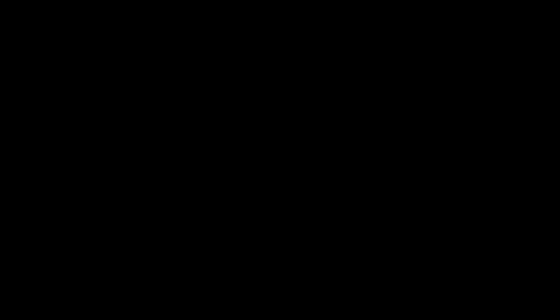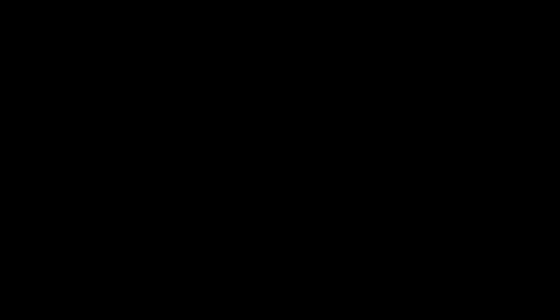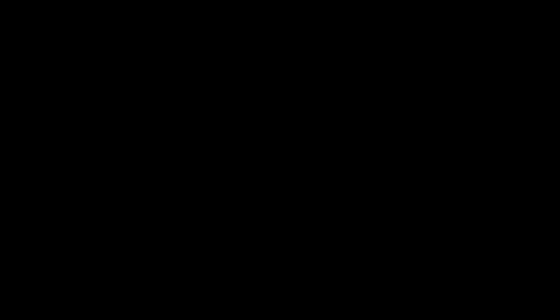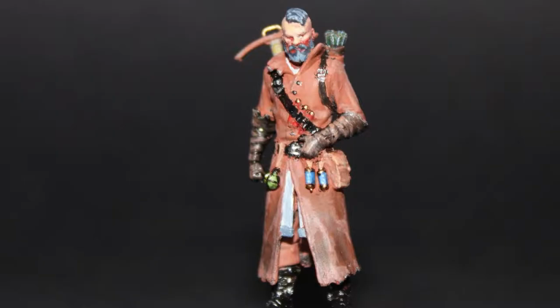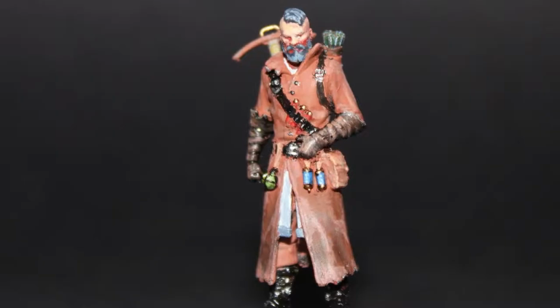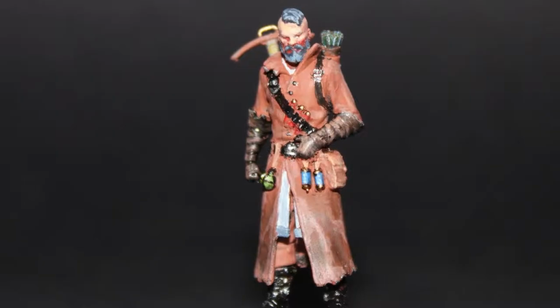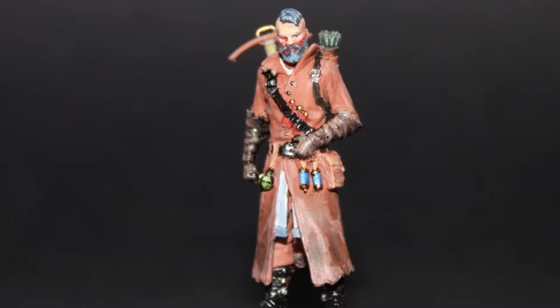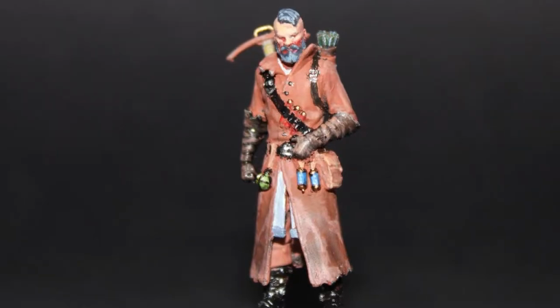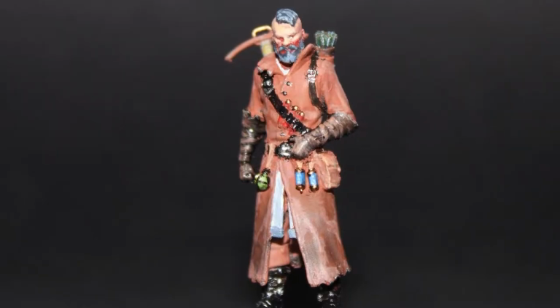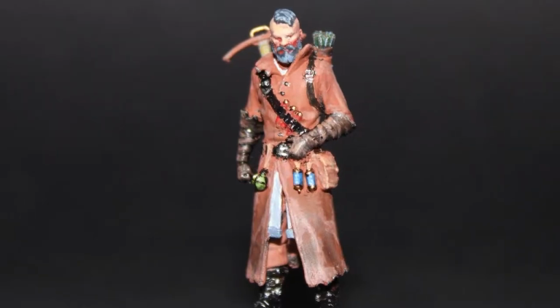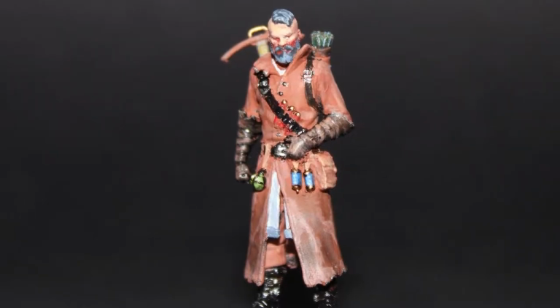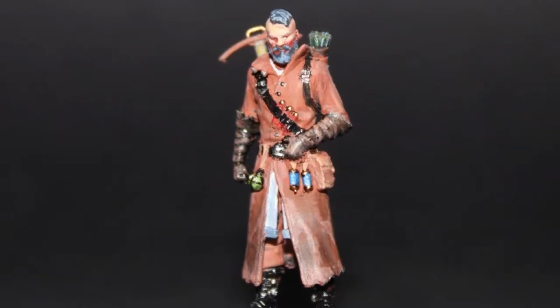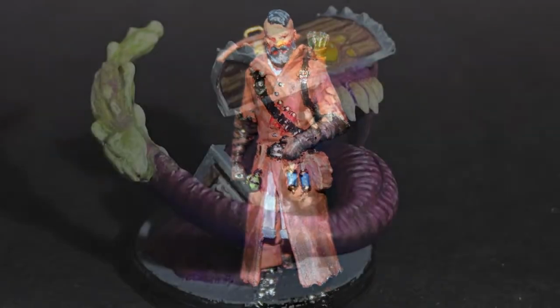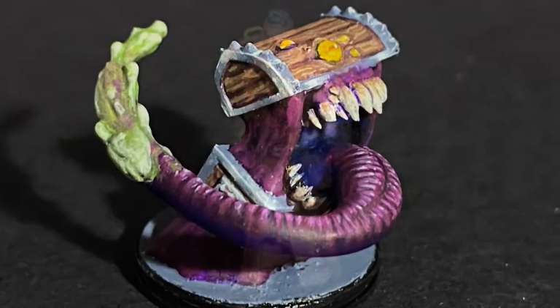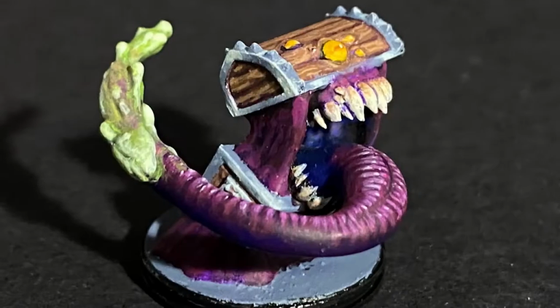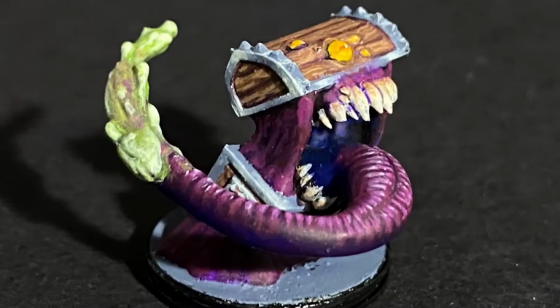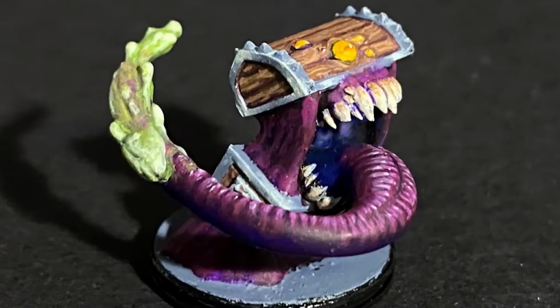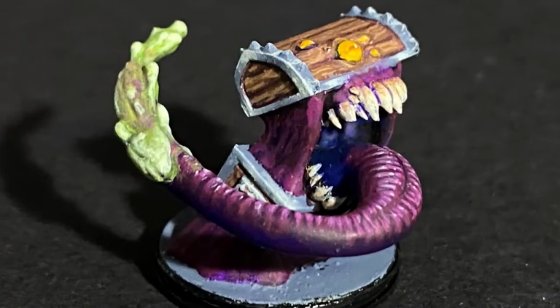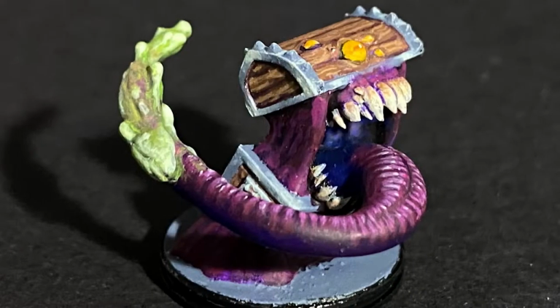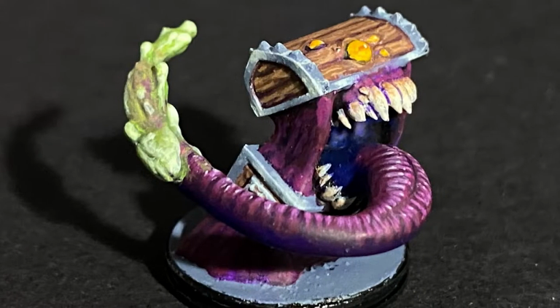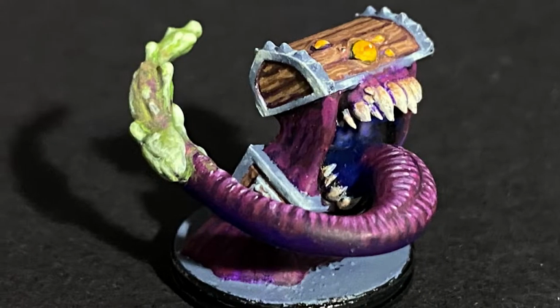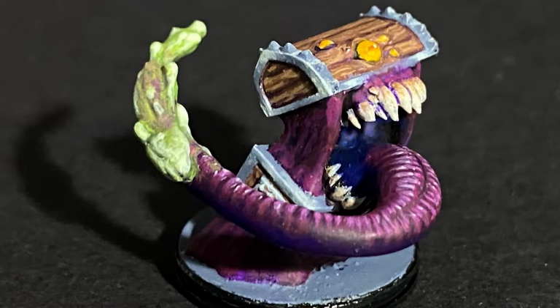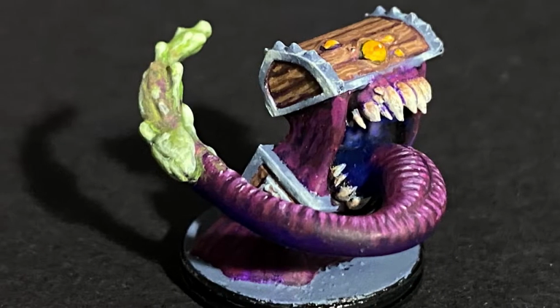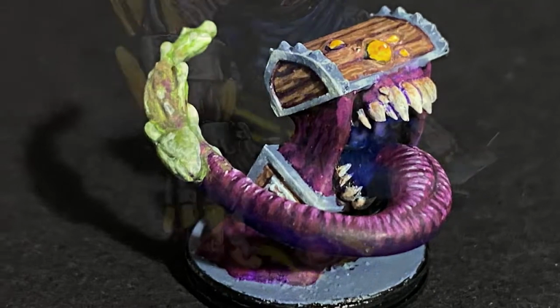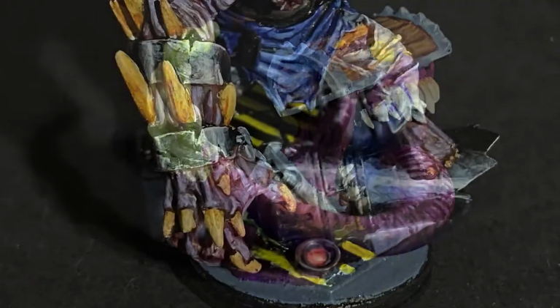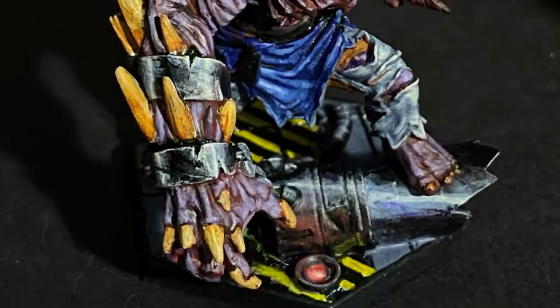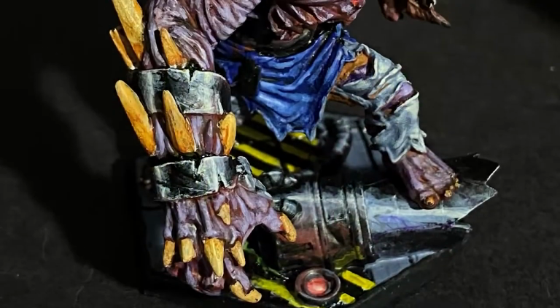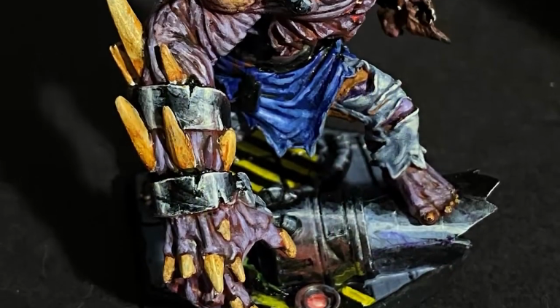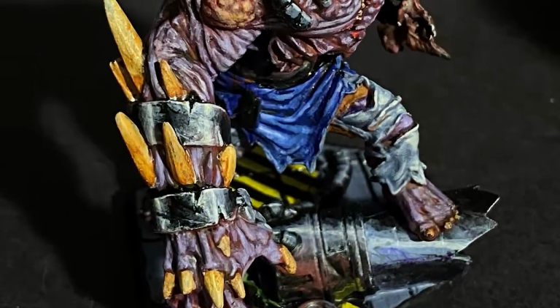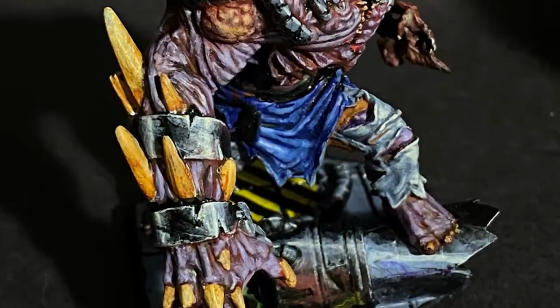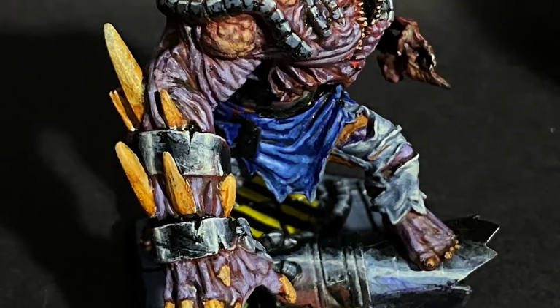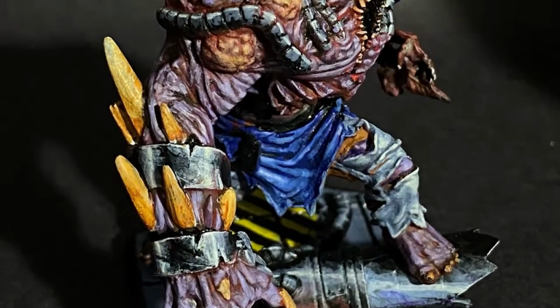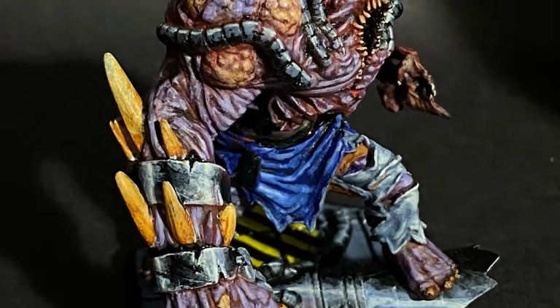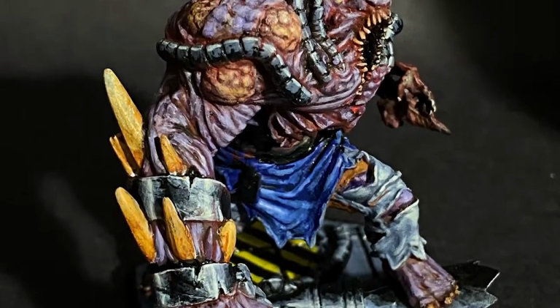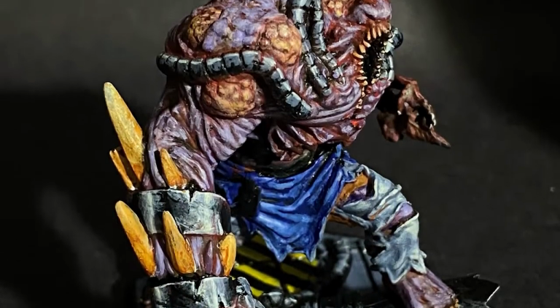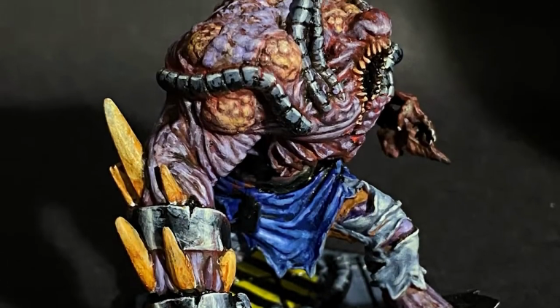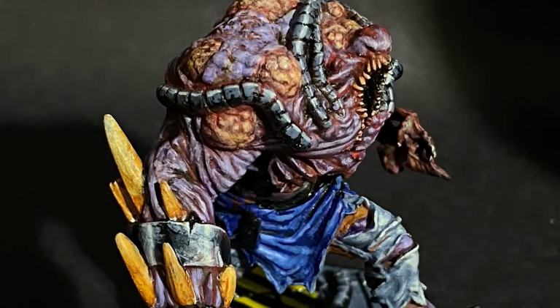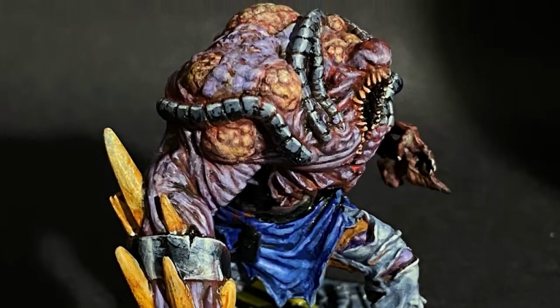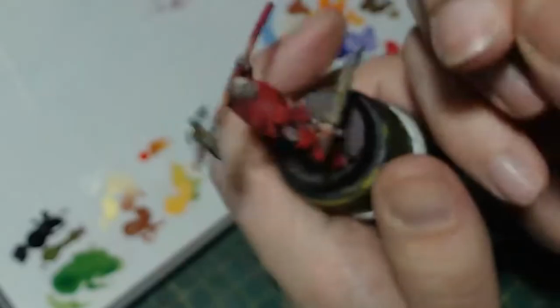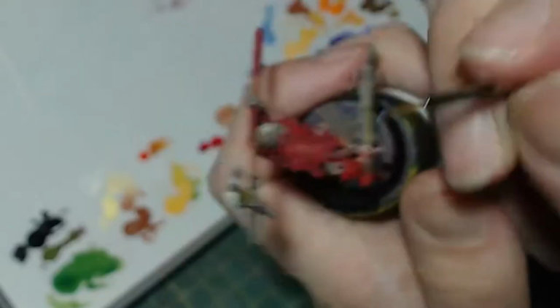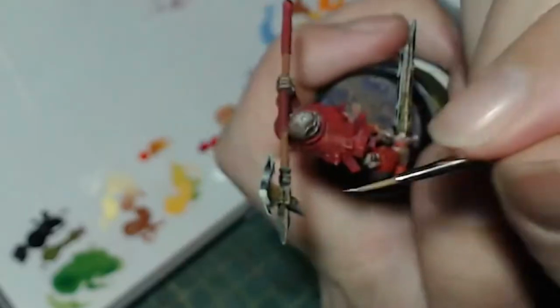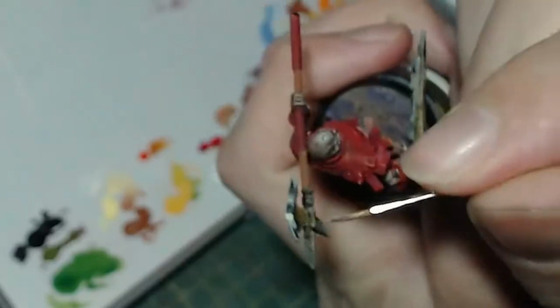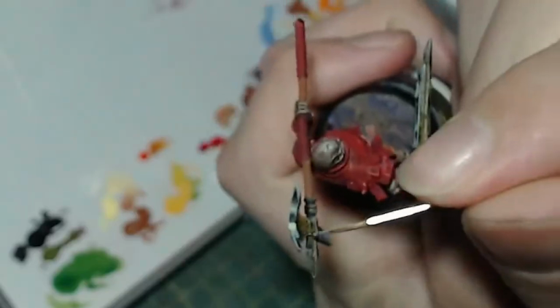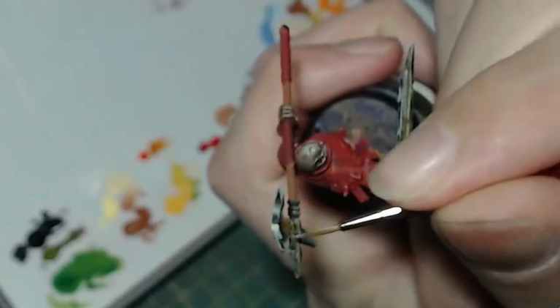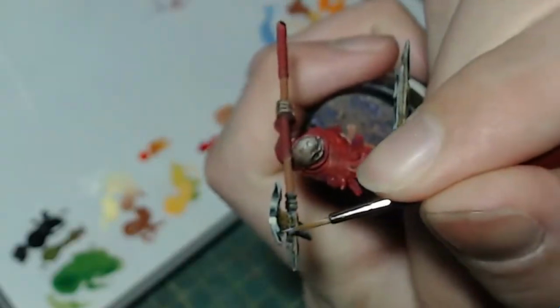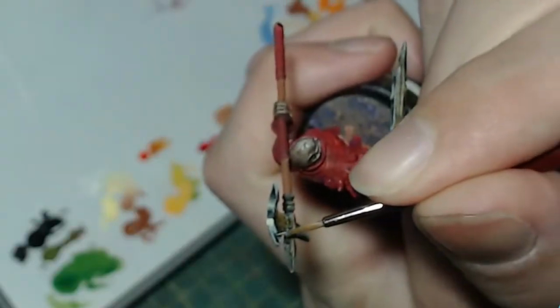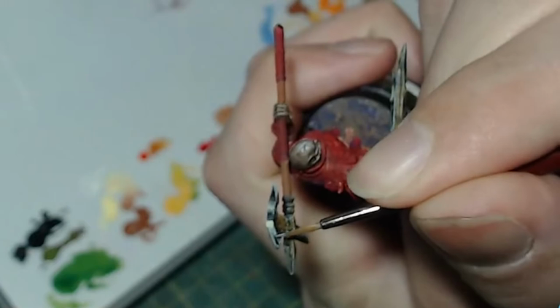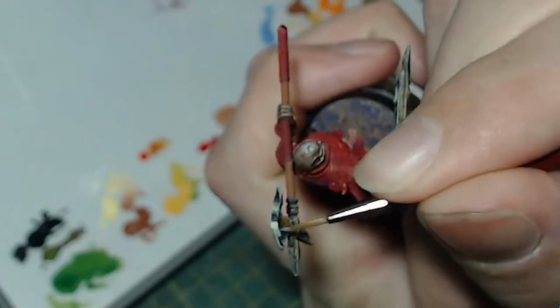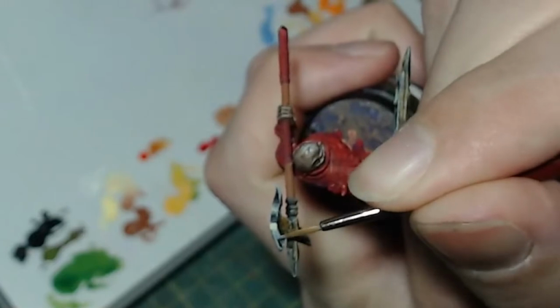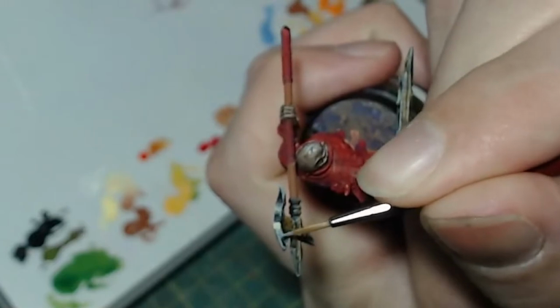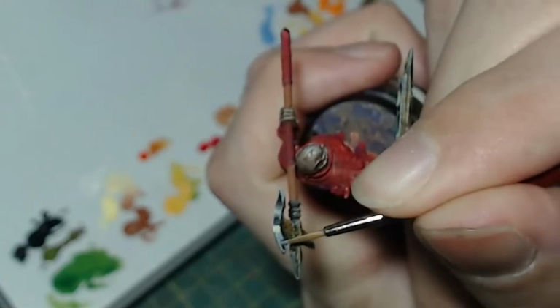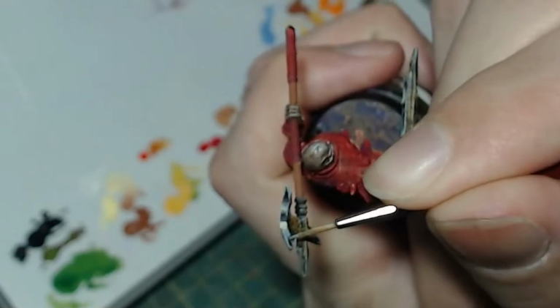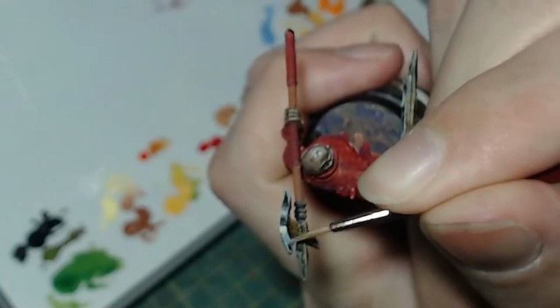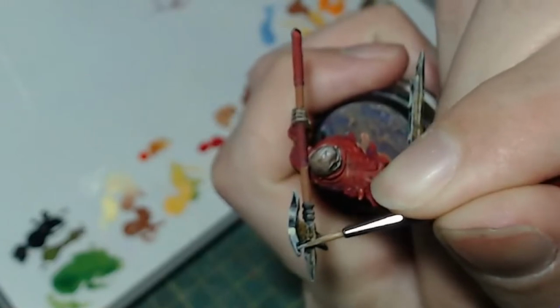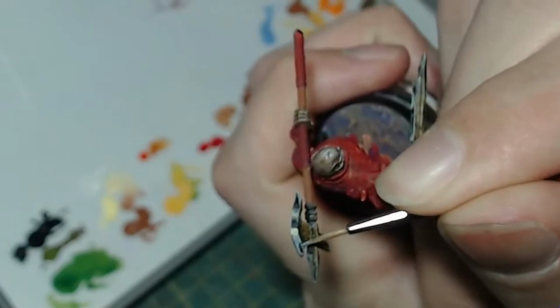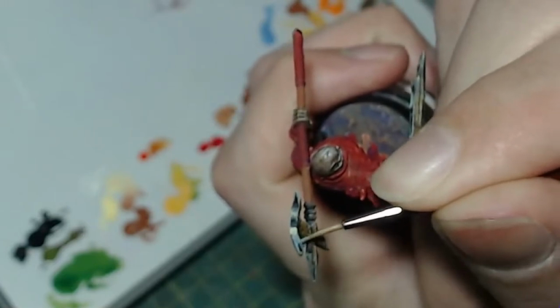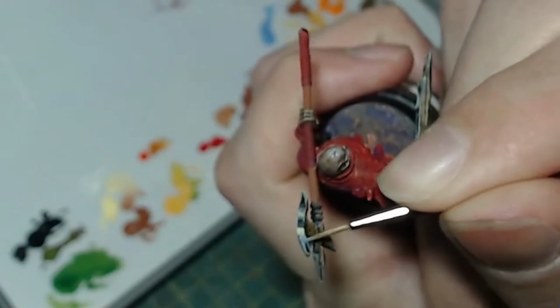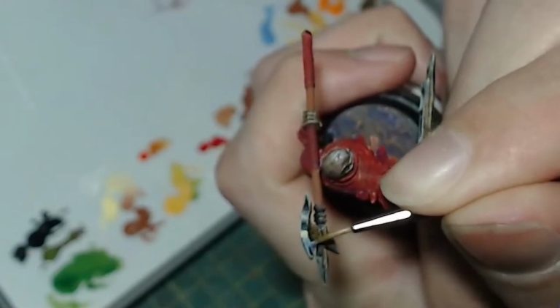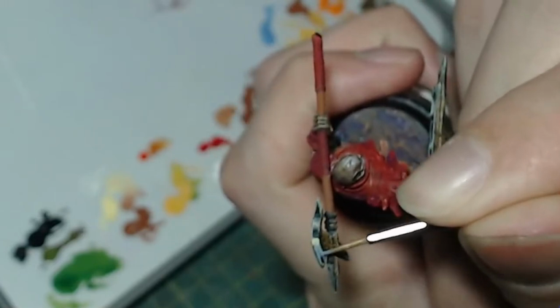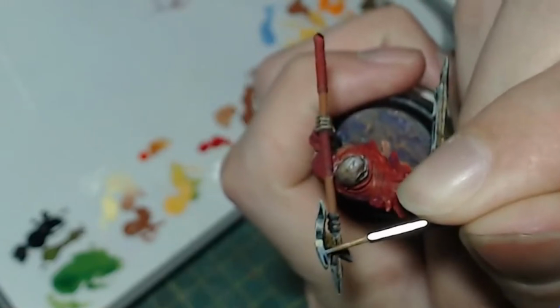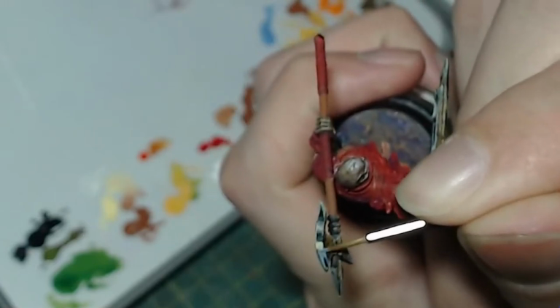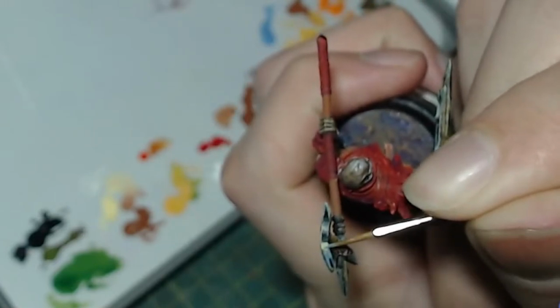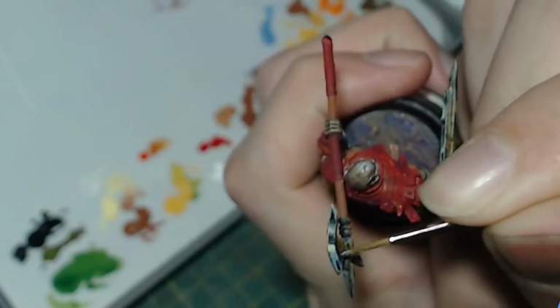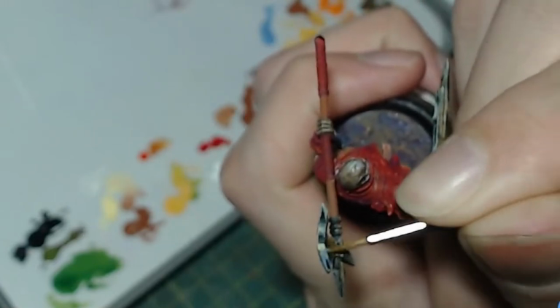5 hours, 10 hours, 12 hours — painting minis can take a lot of time, but is it worth it?